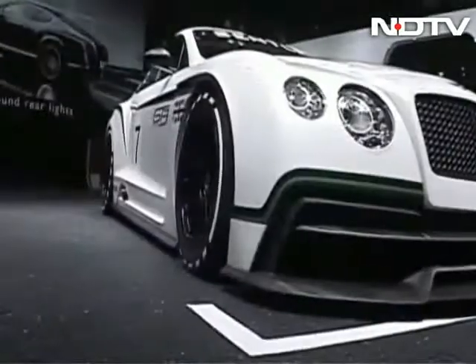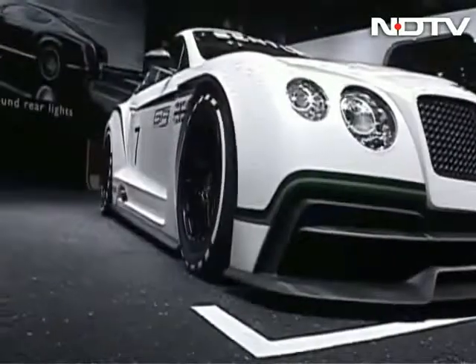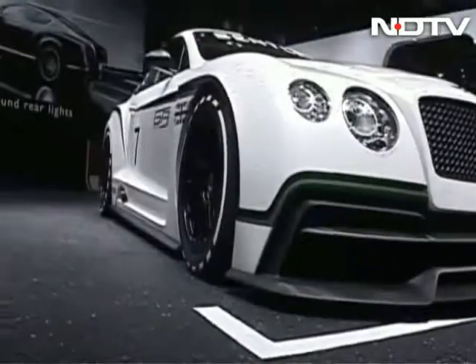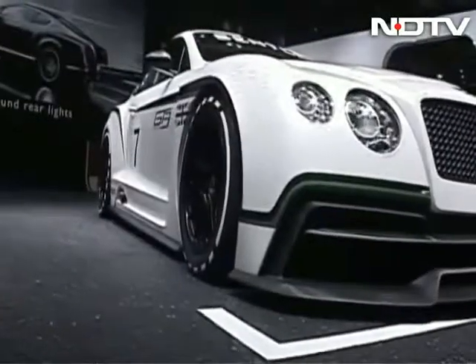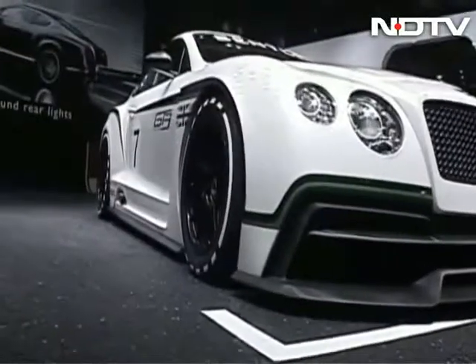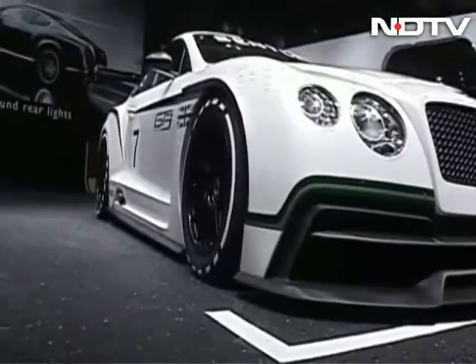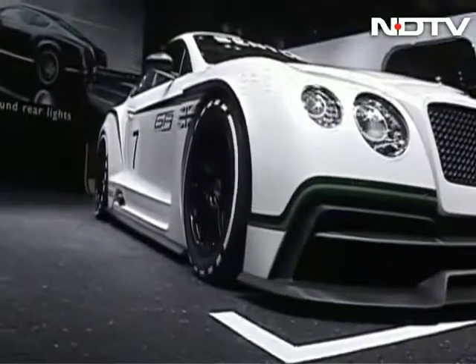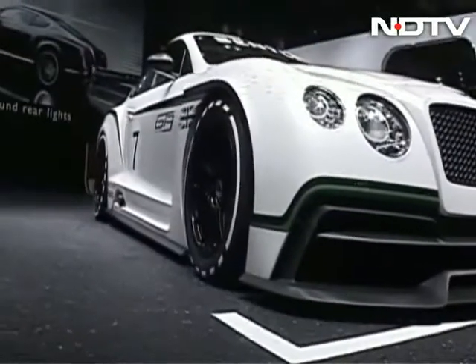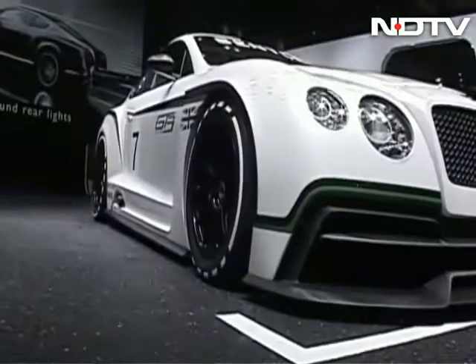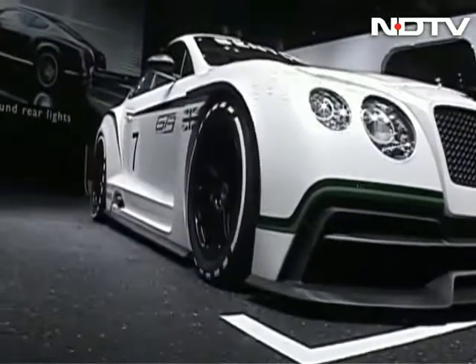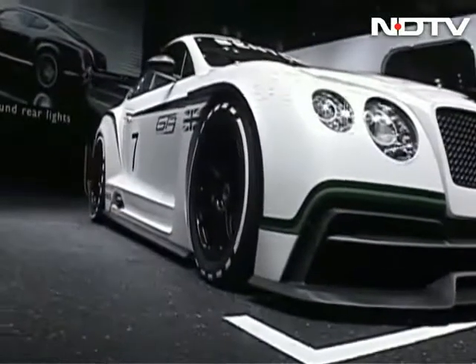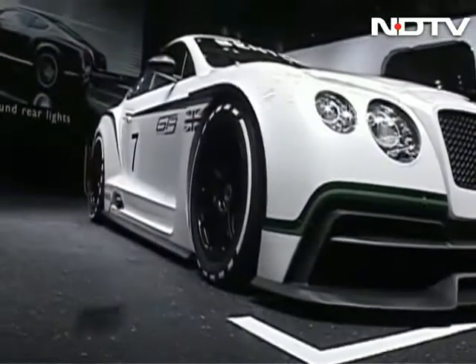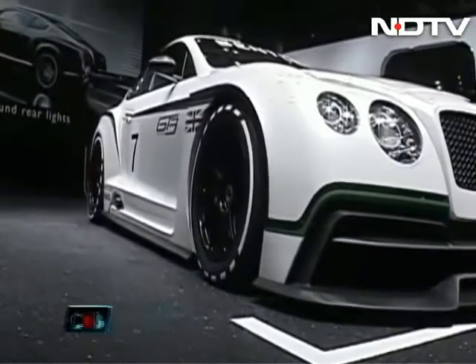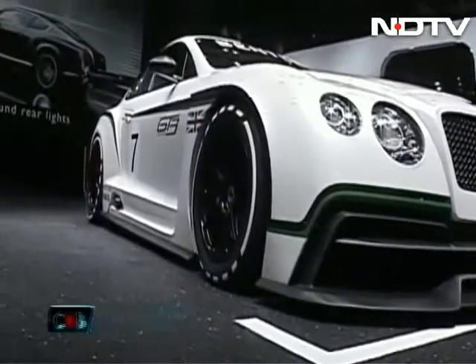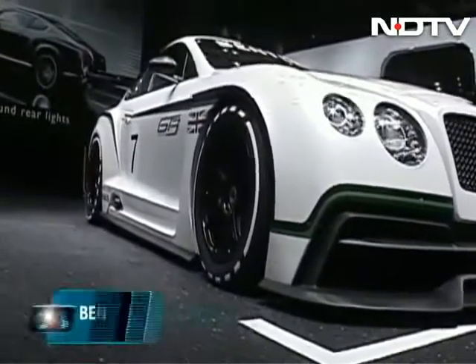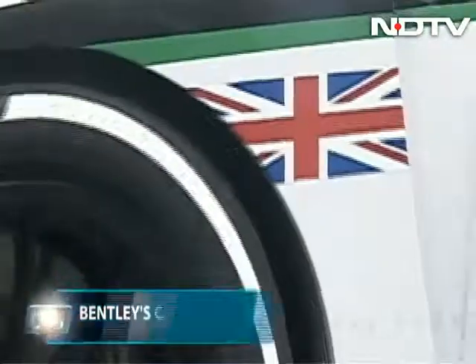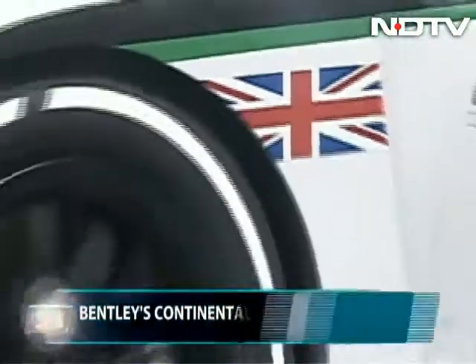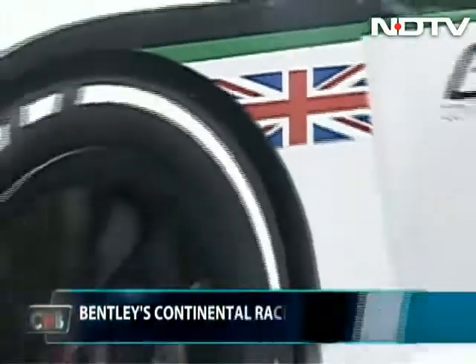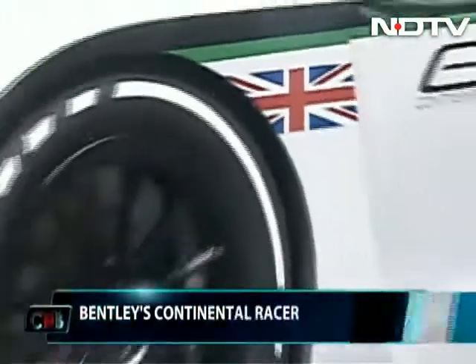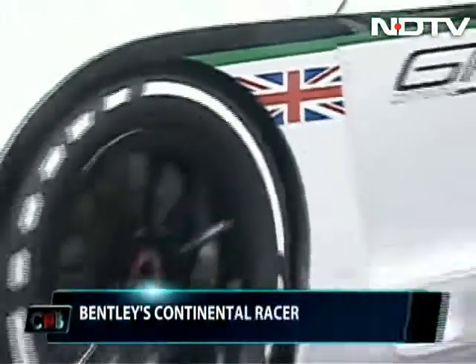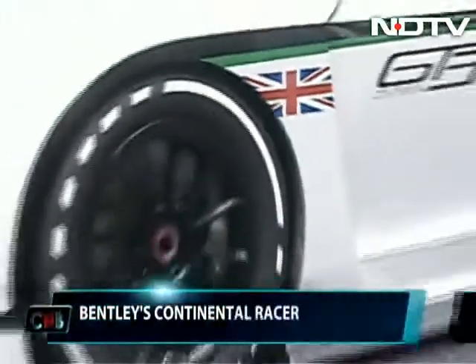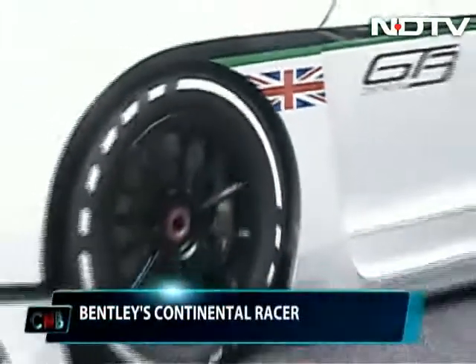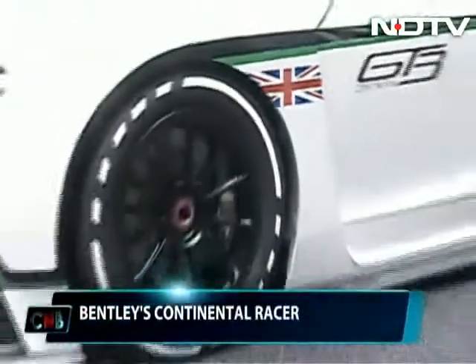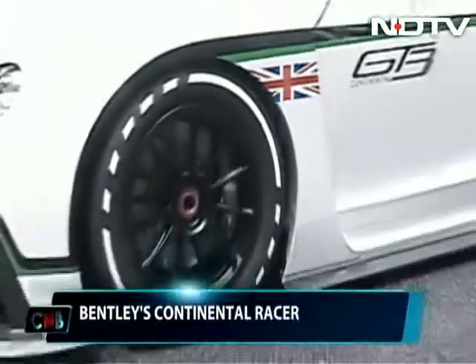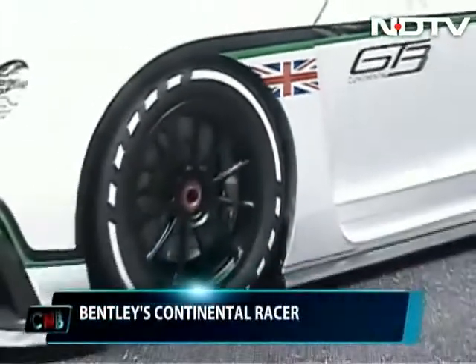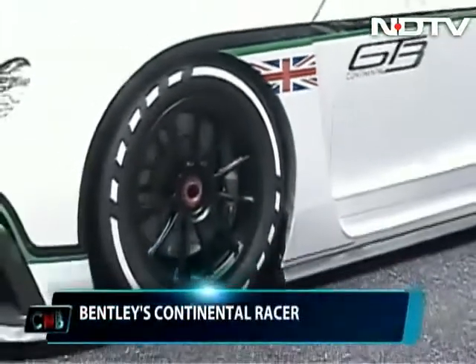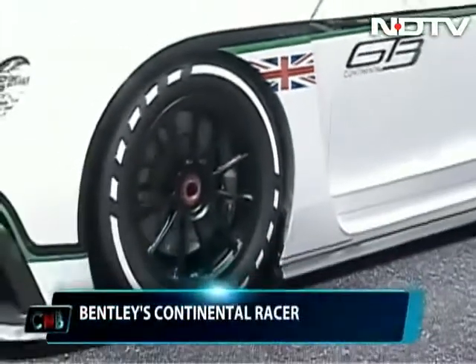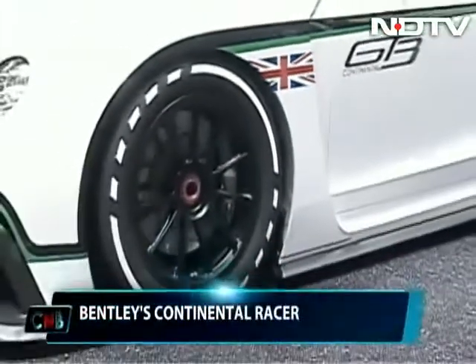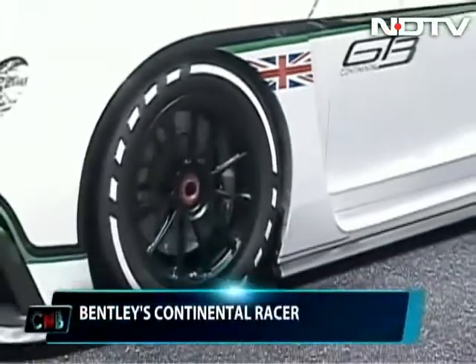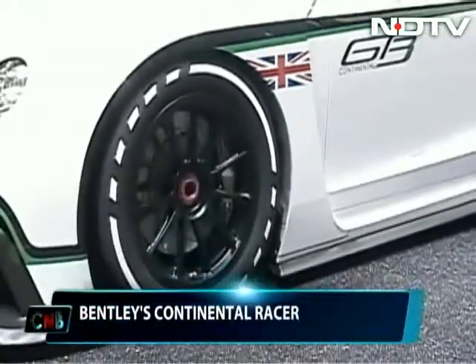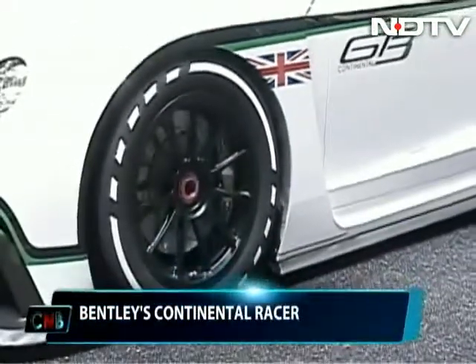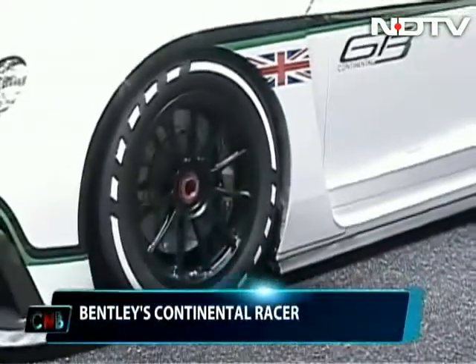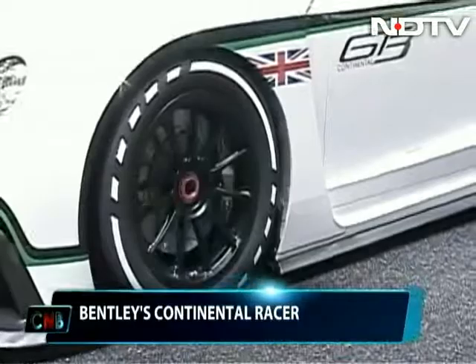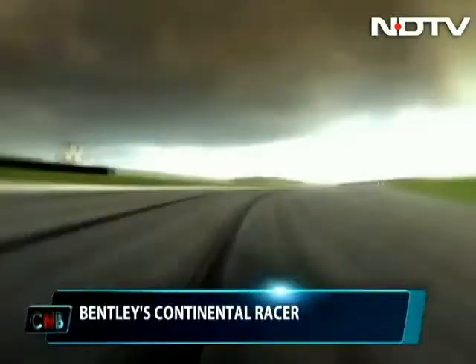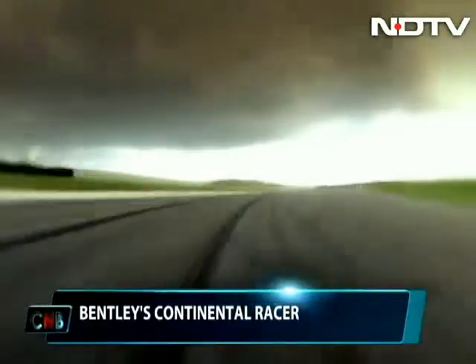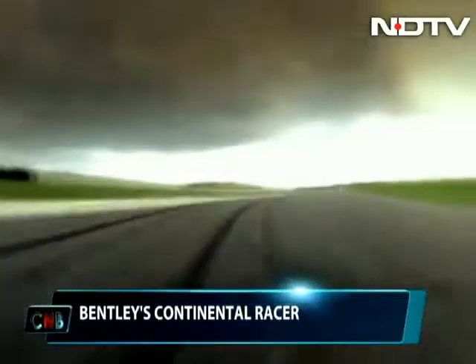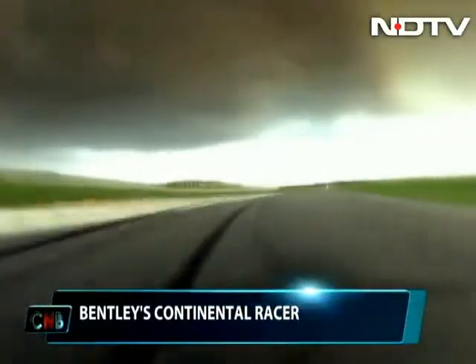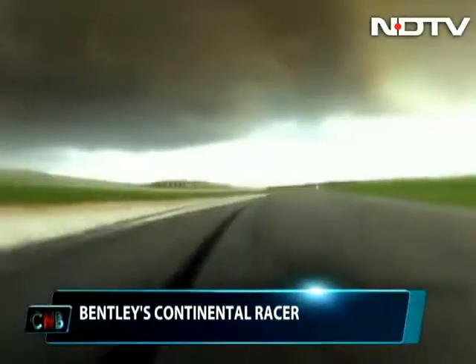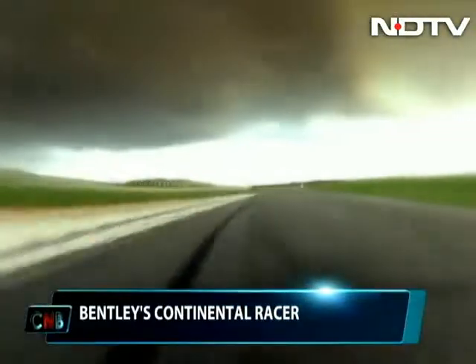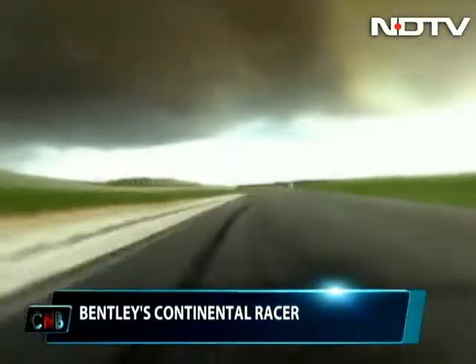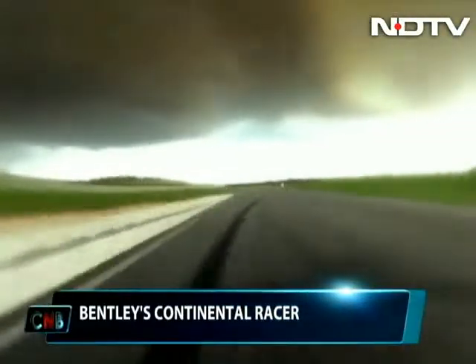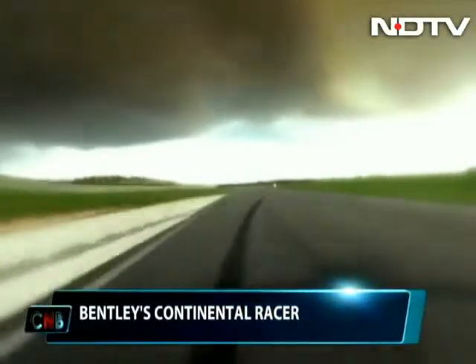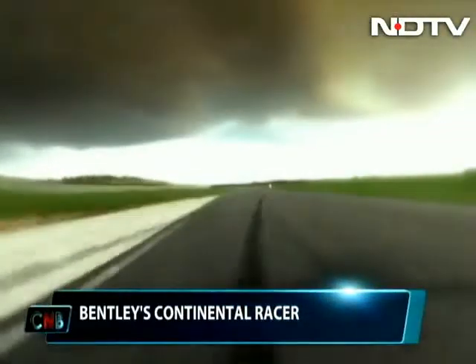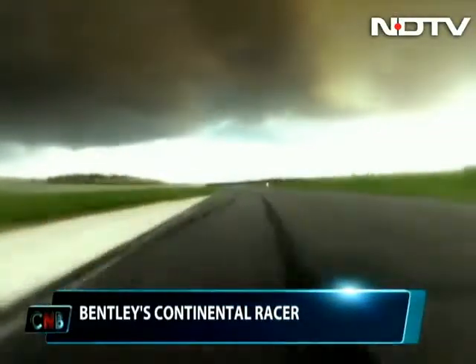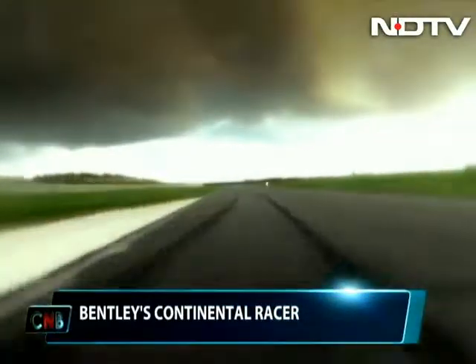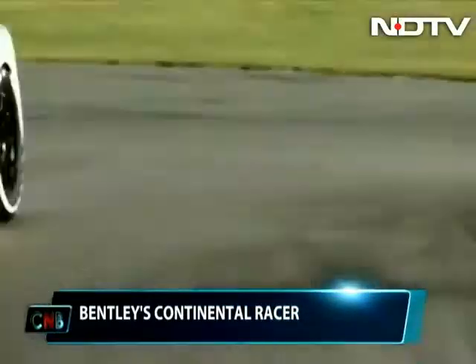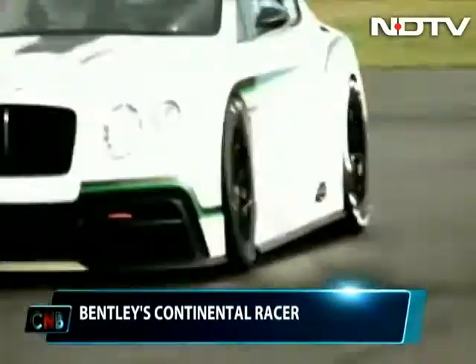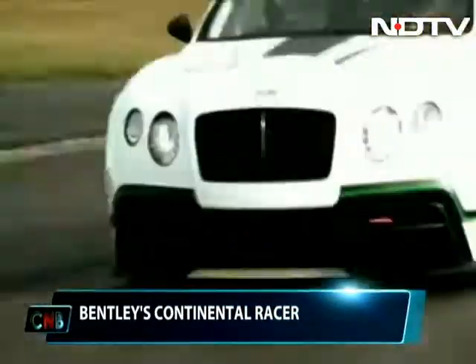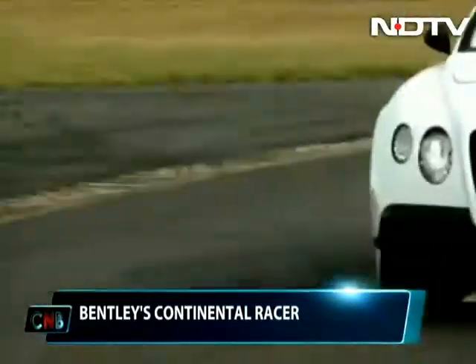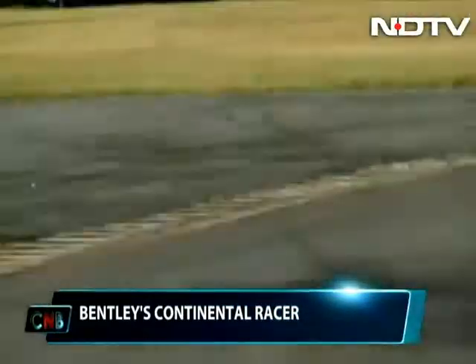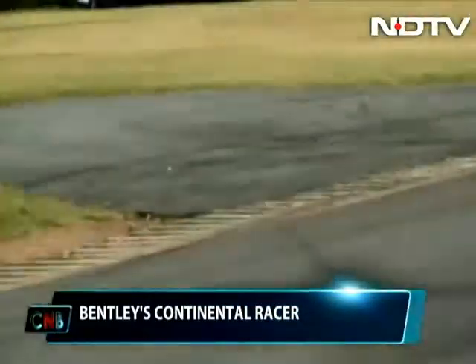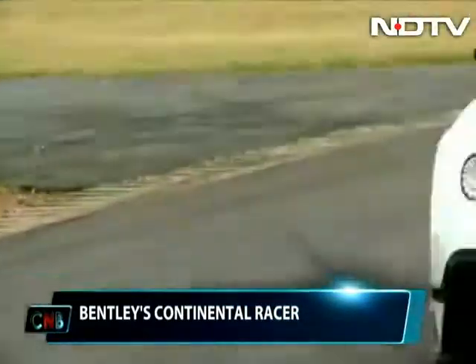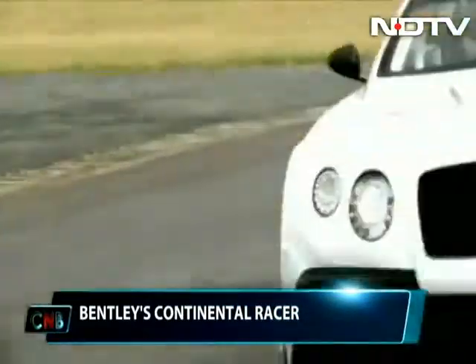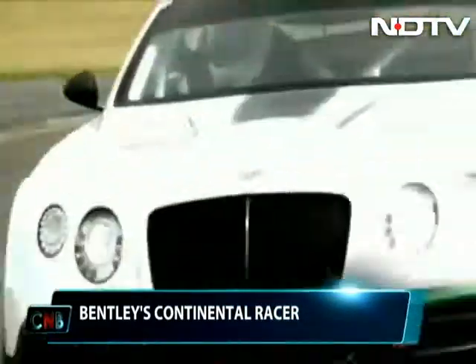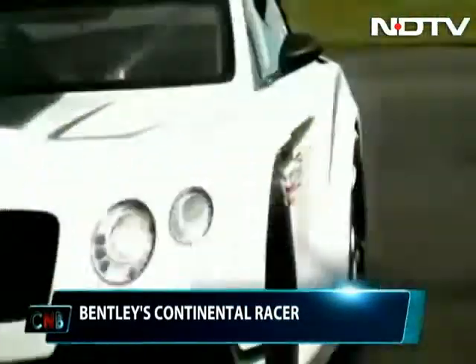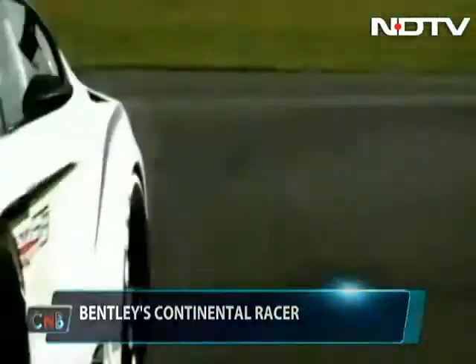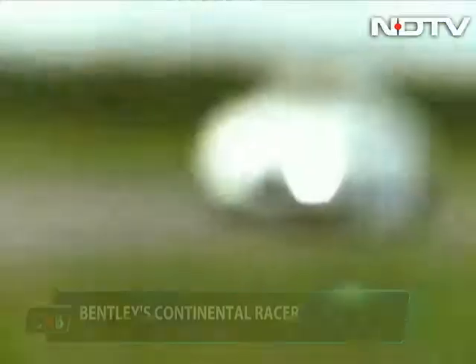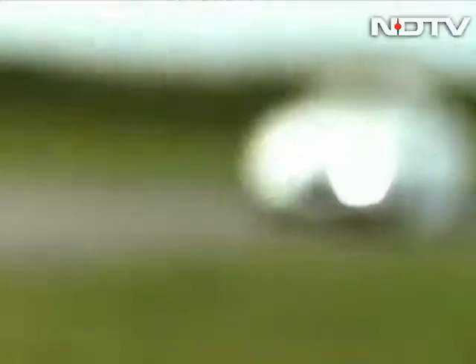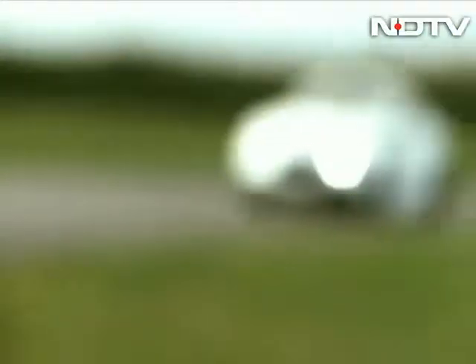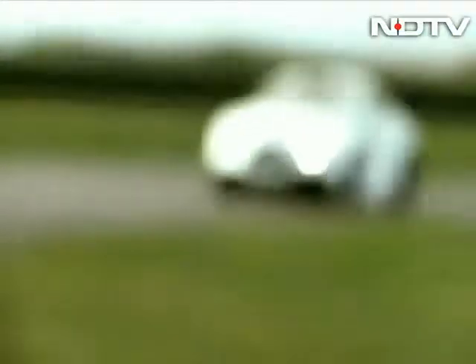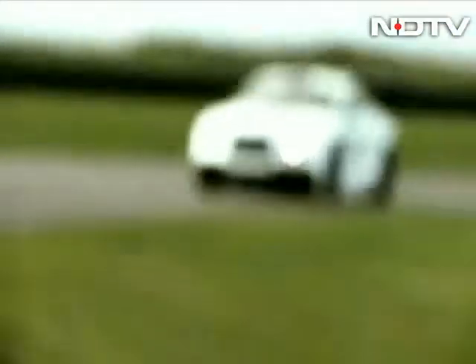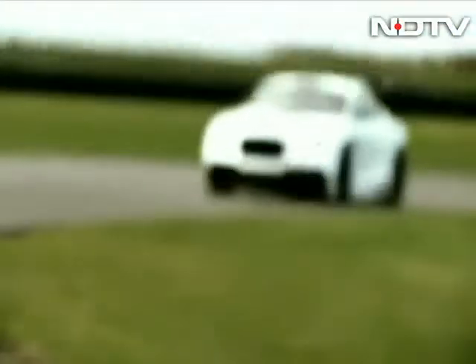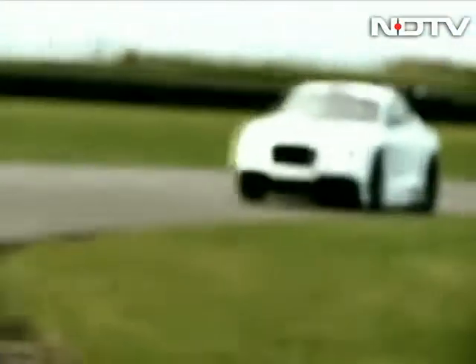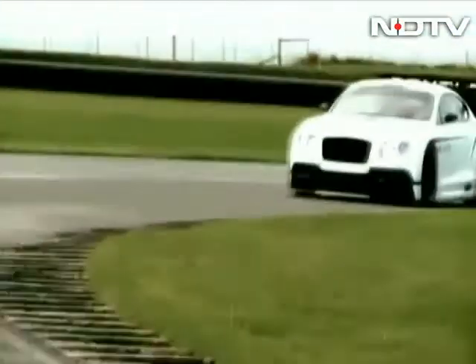Bentley unveiled the Continental GT3 race car, exhibiting the brand's ambitions of wanting a return to motorsport.